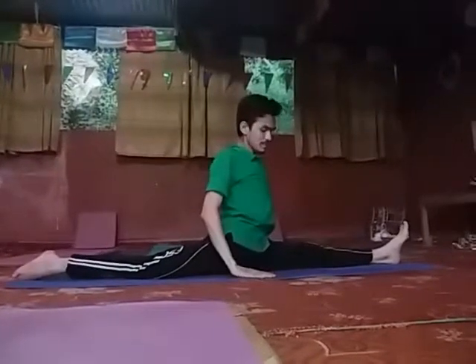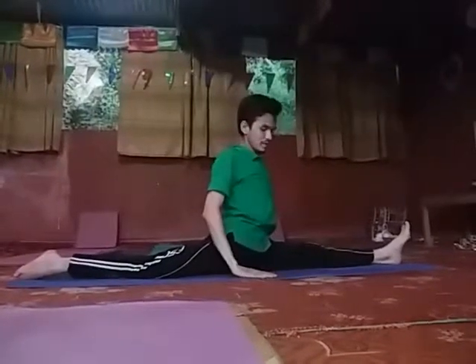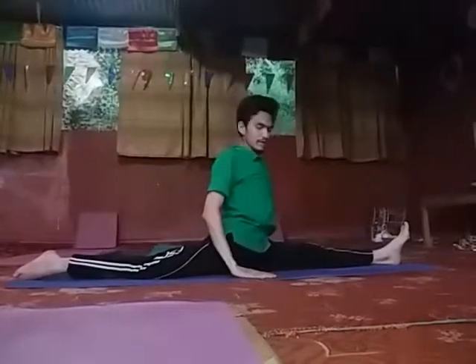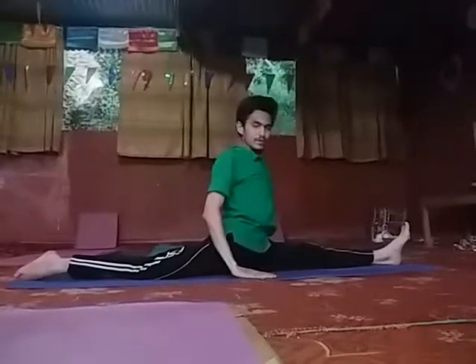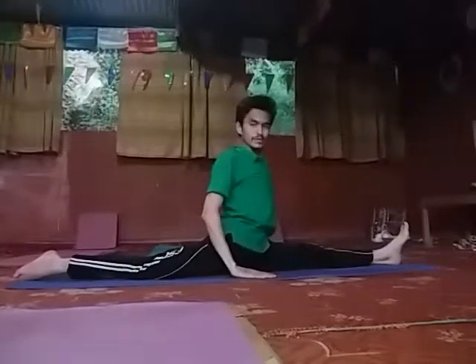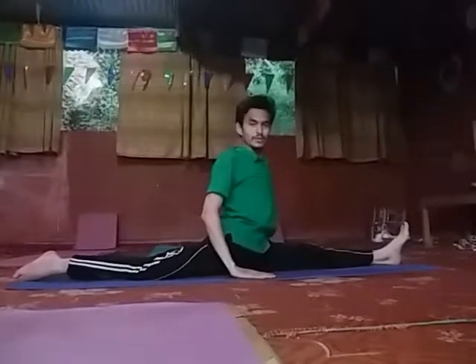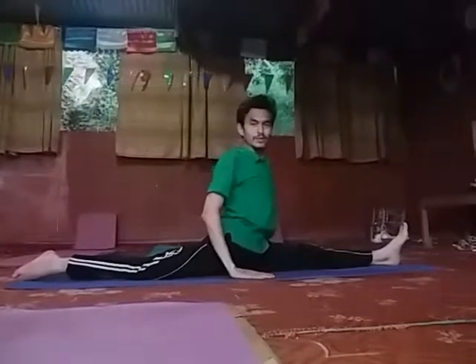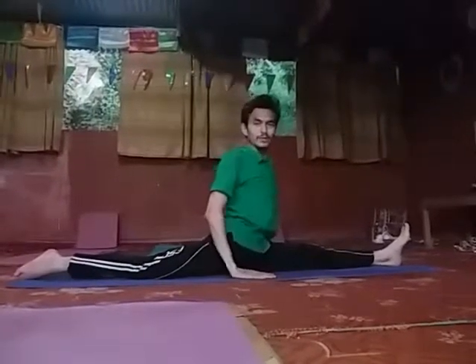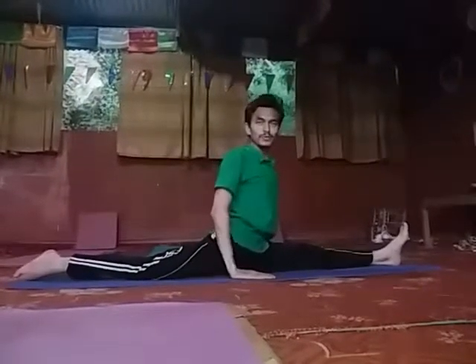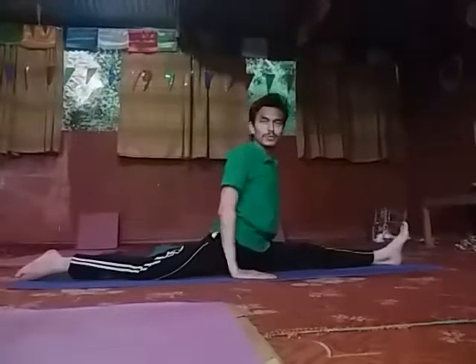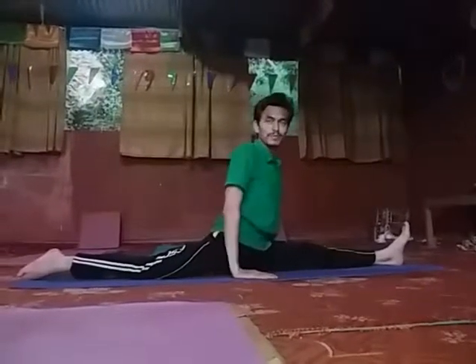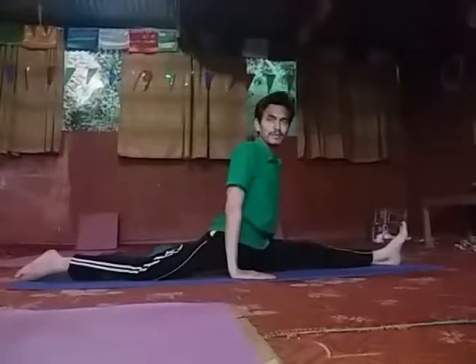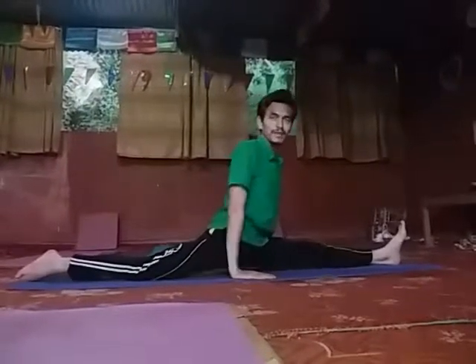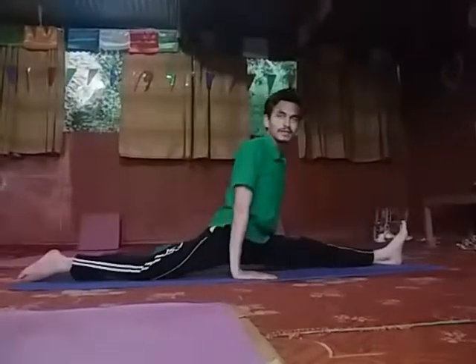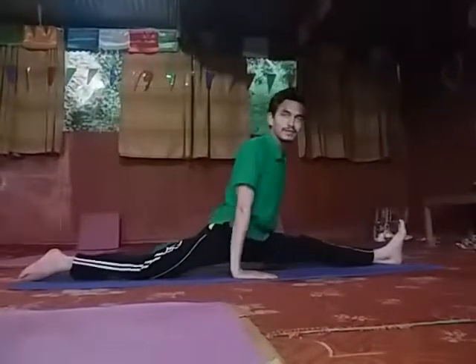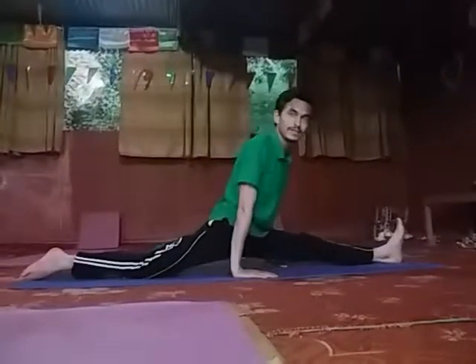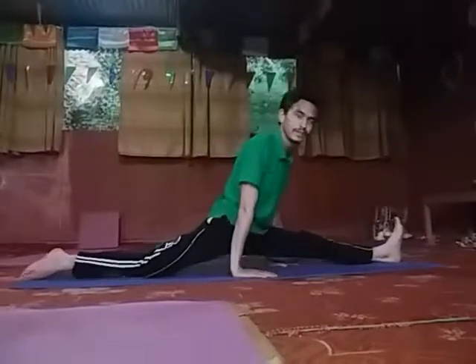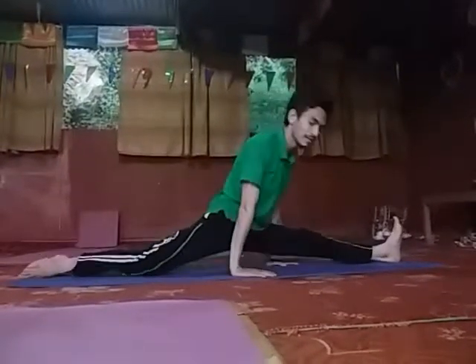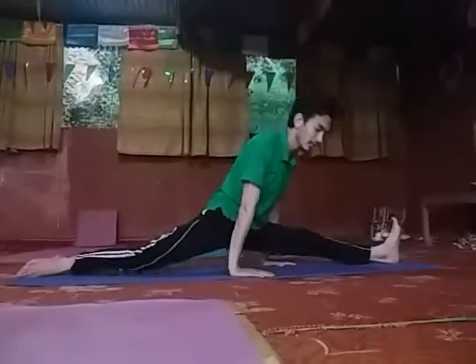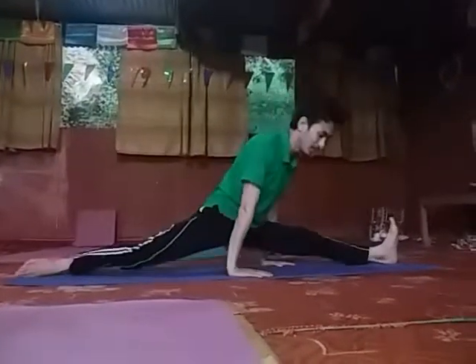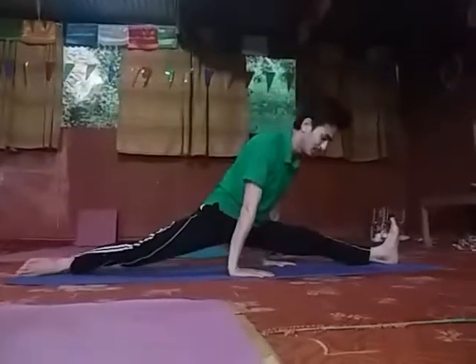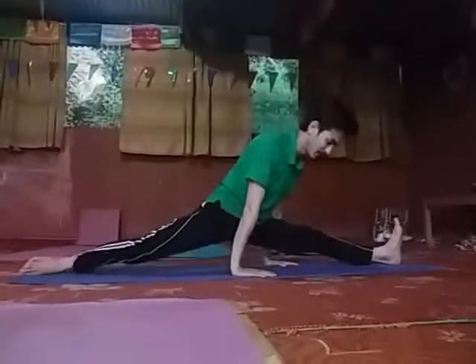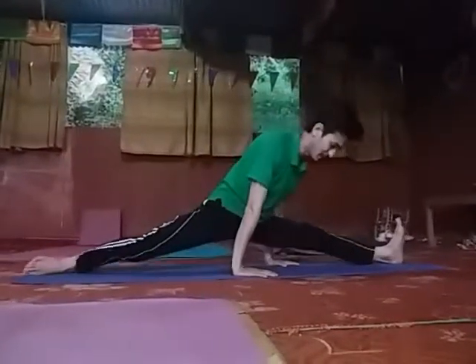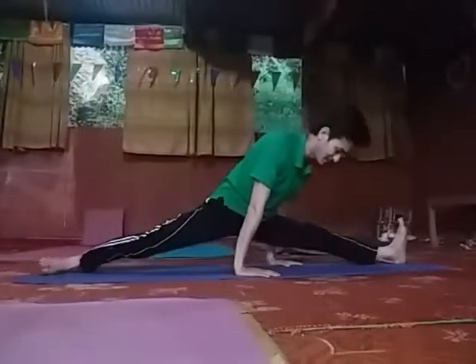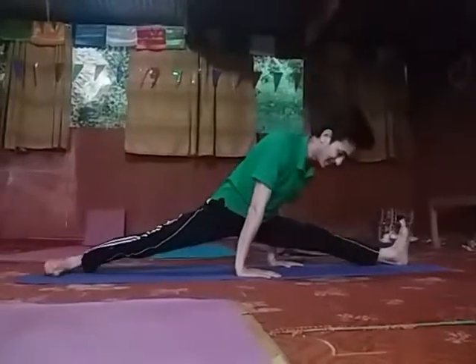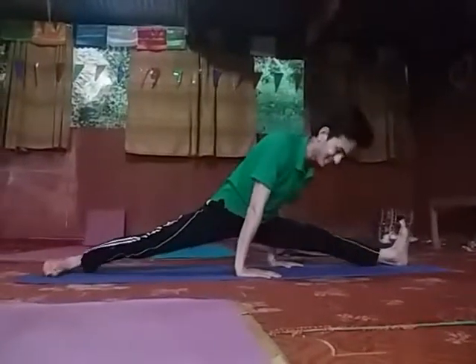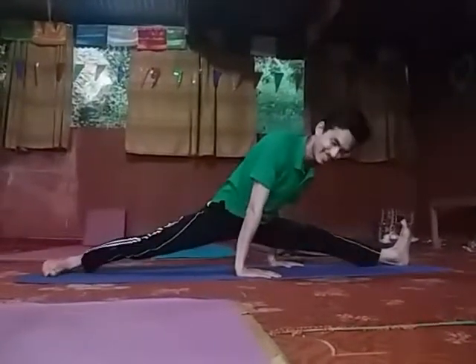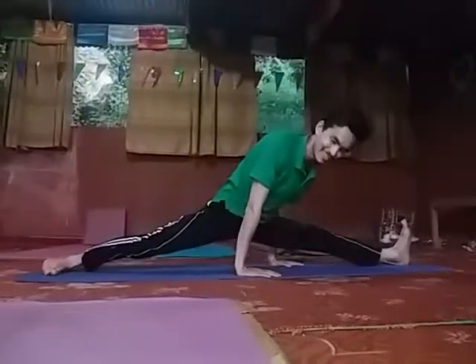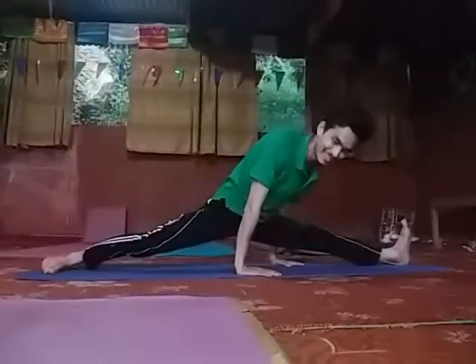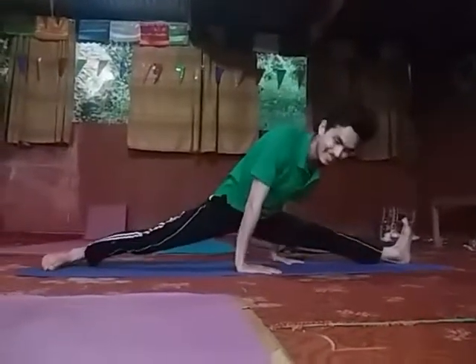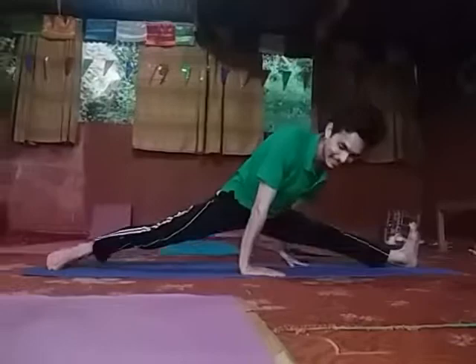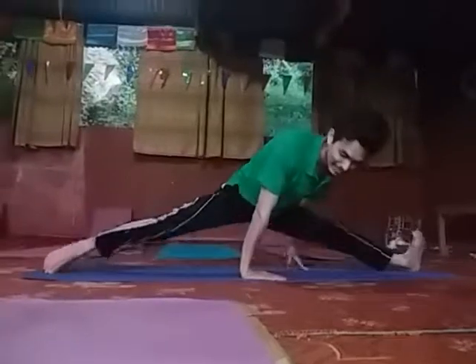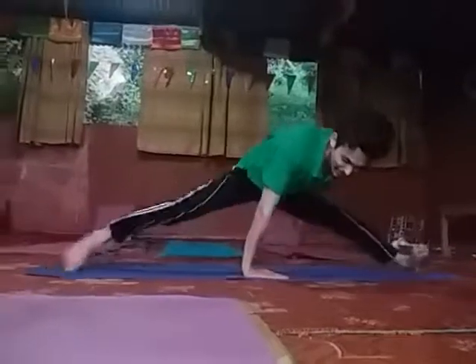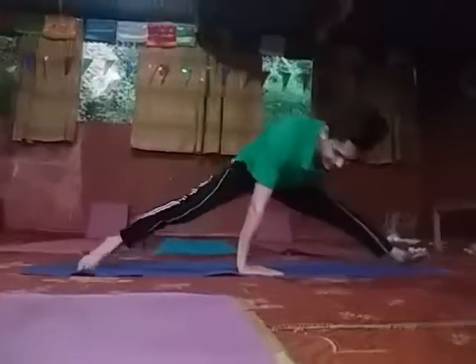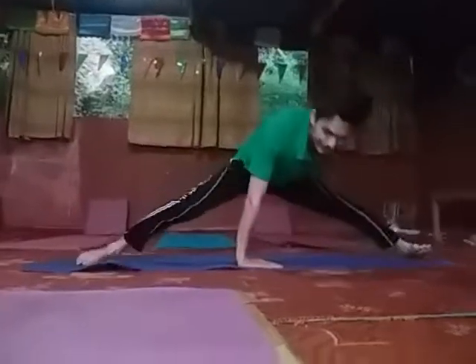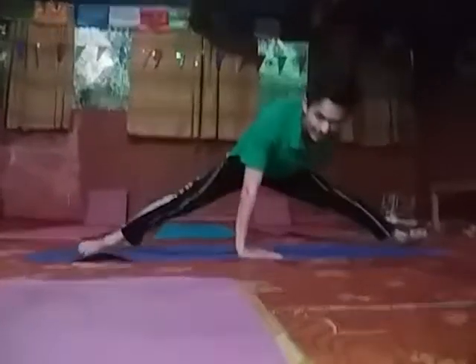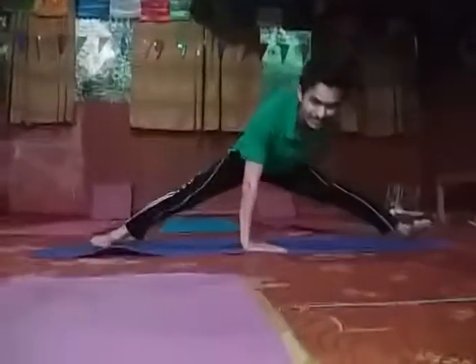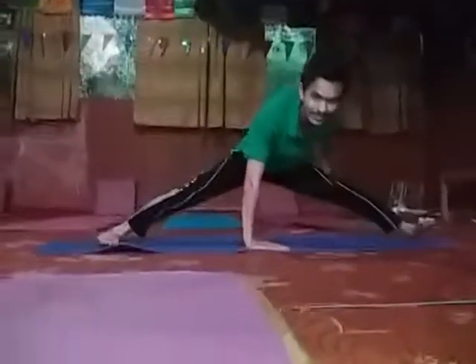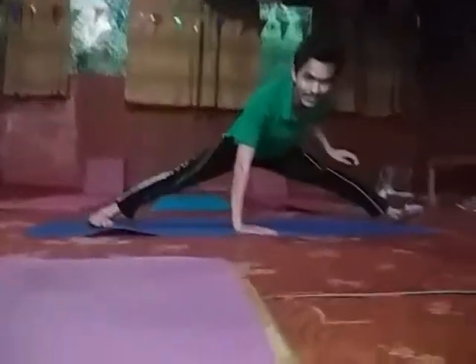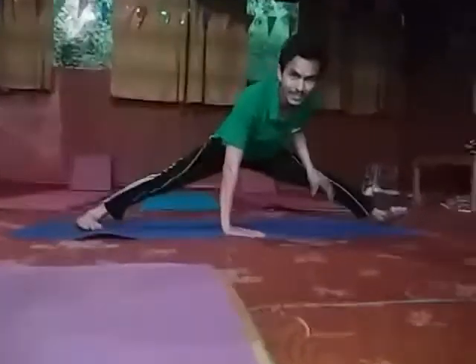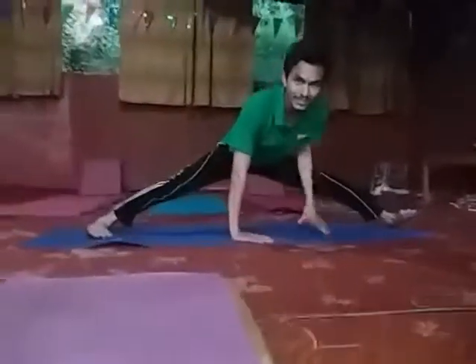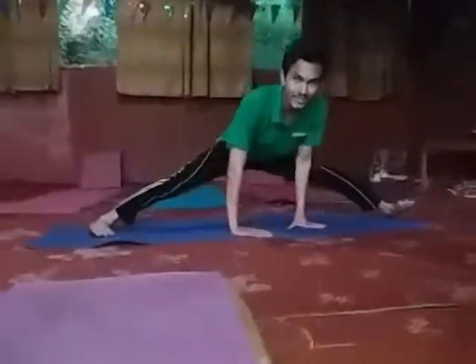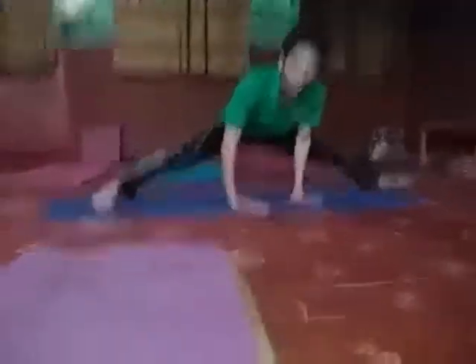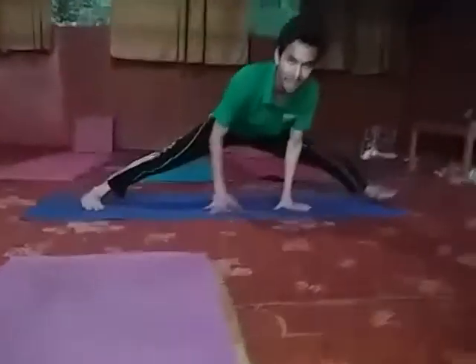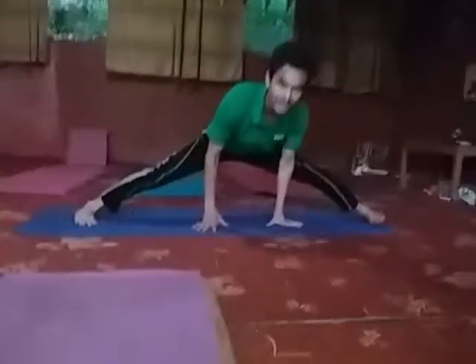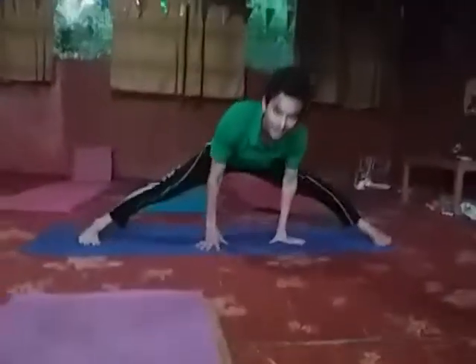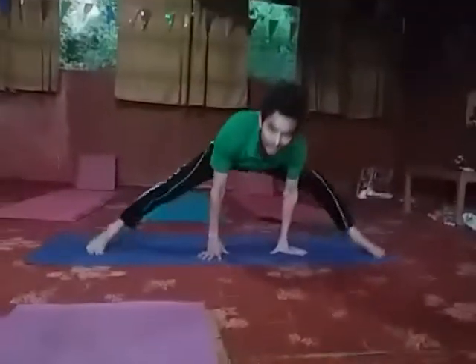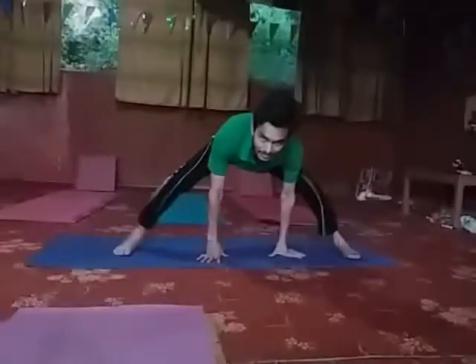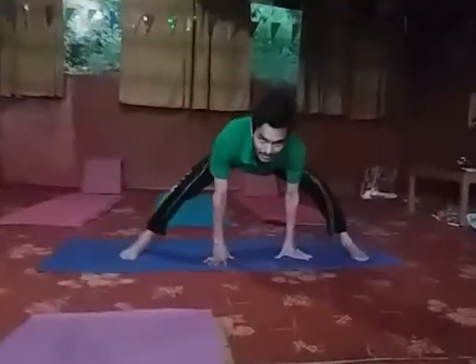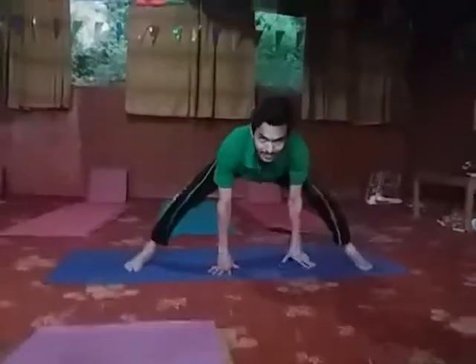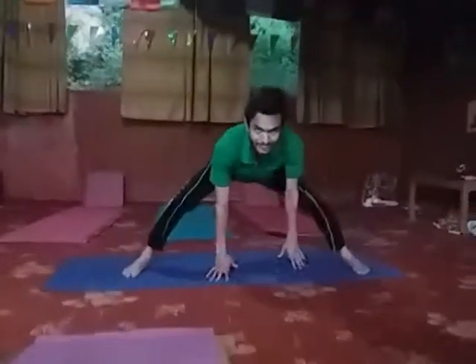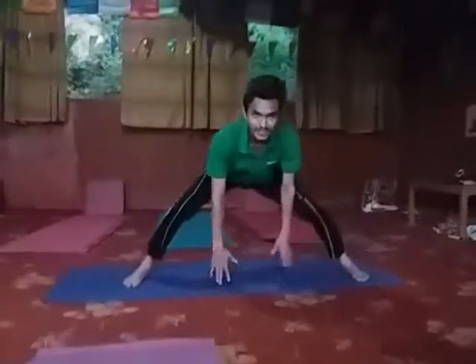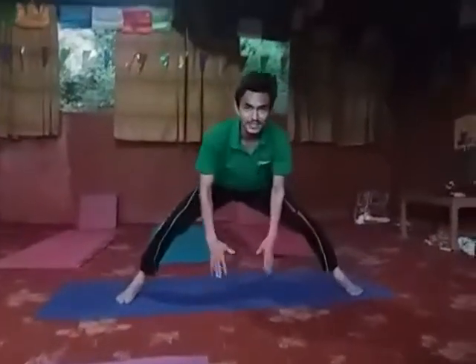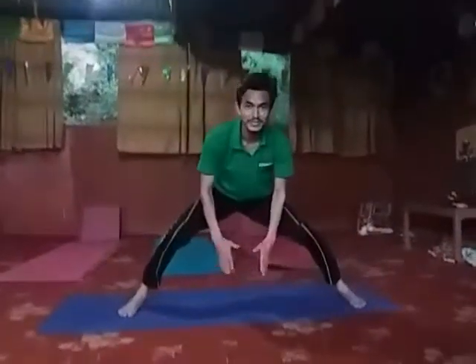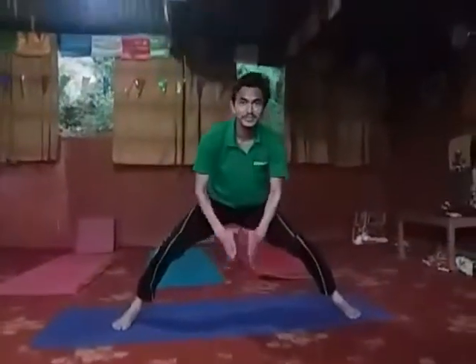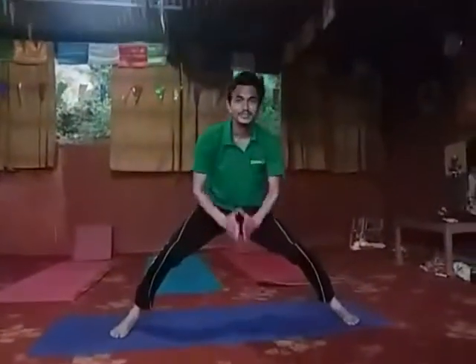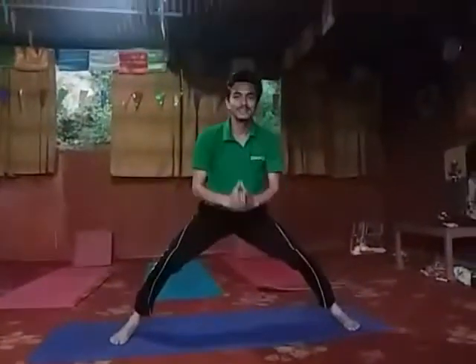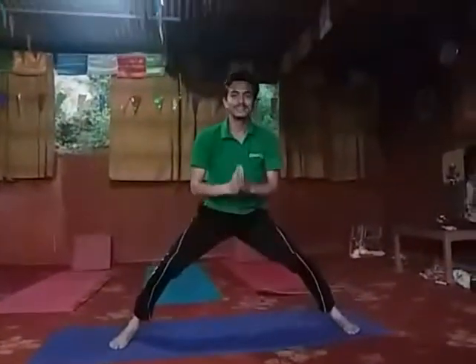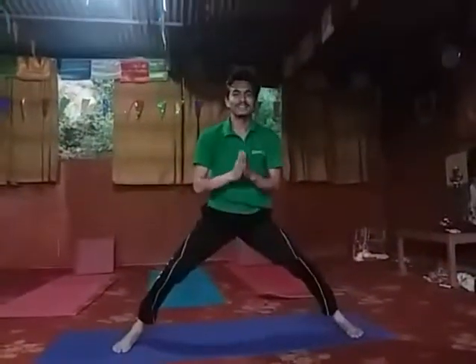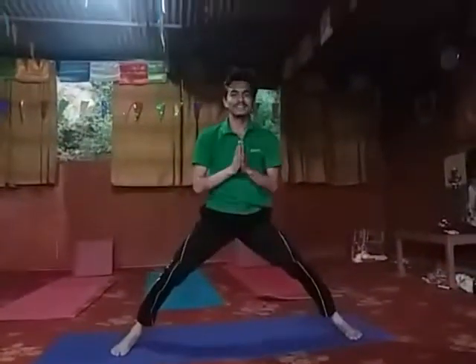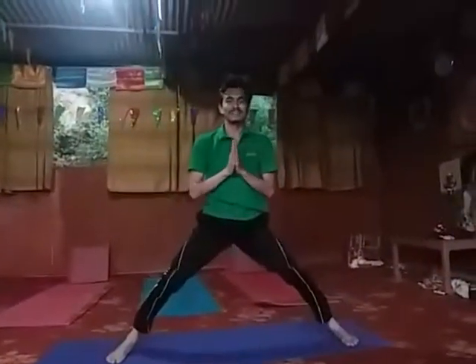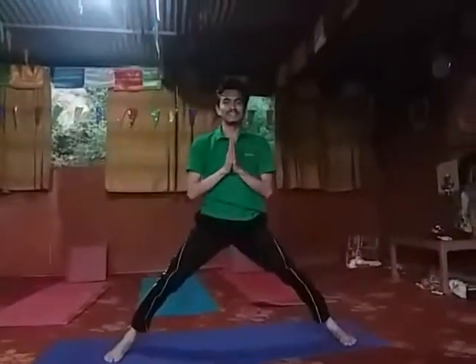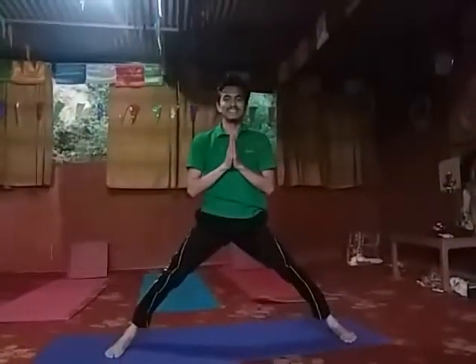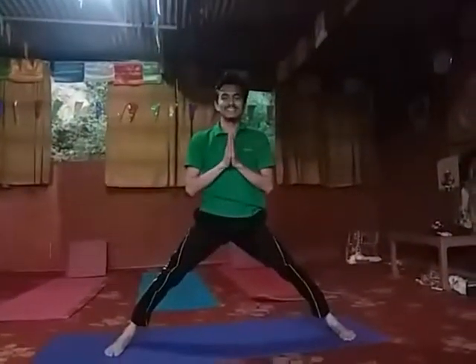This is how you can practice Hanumanasana. Thank you. Have a nice day.